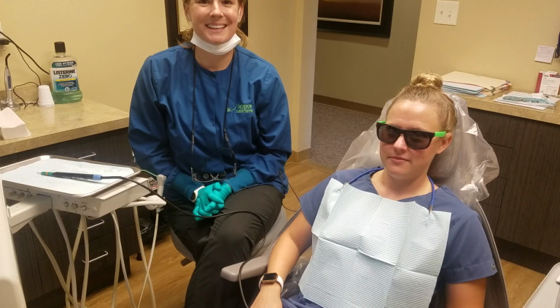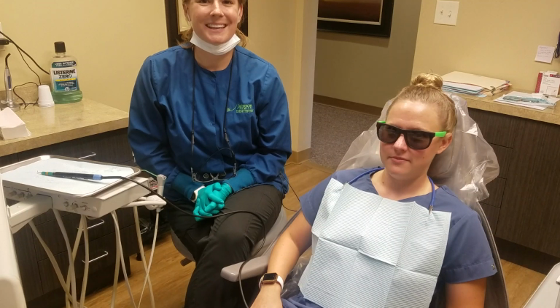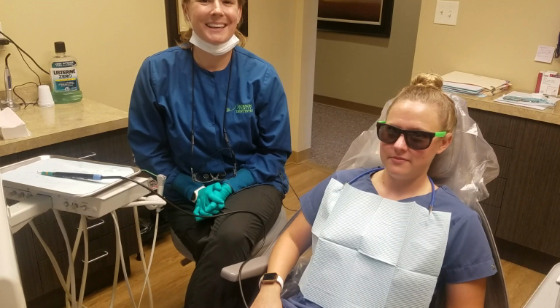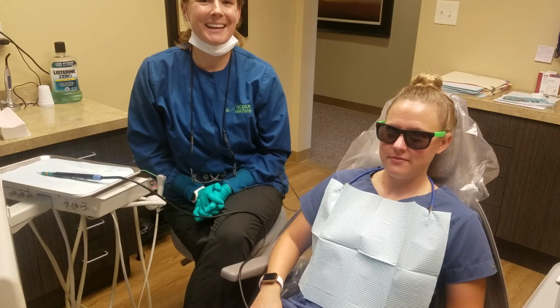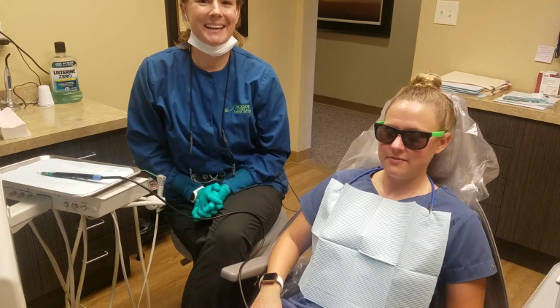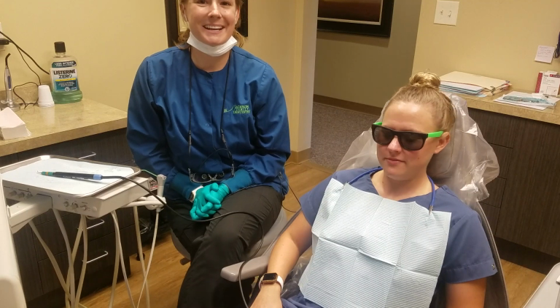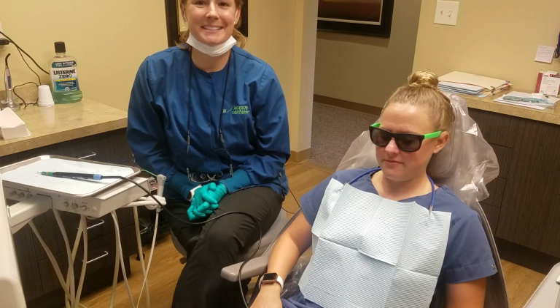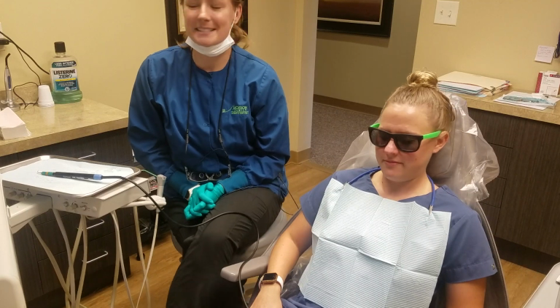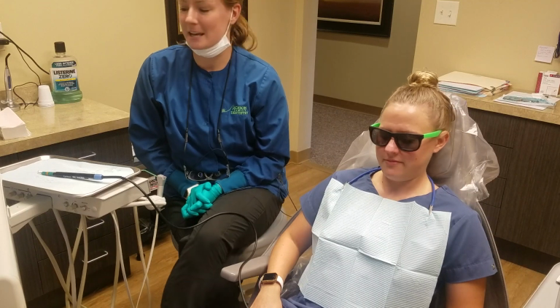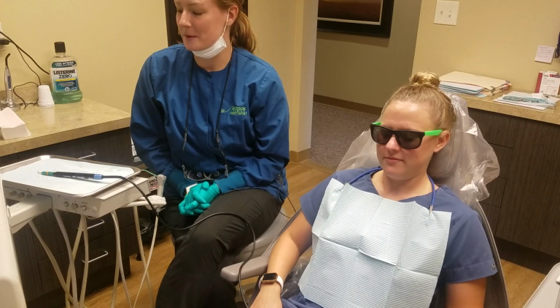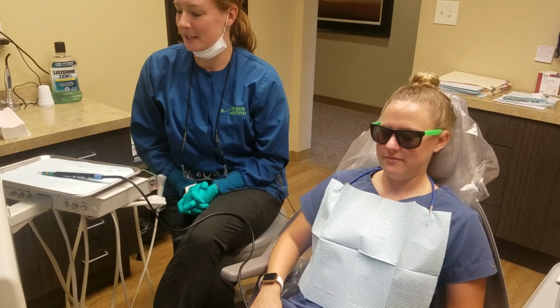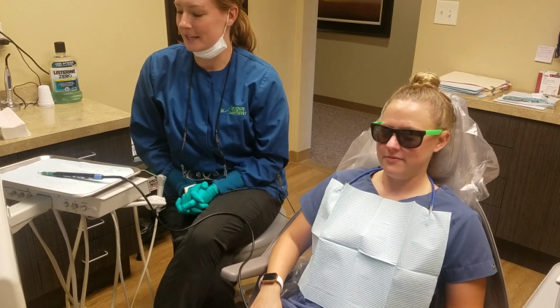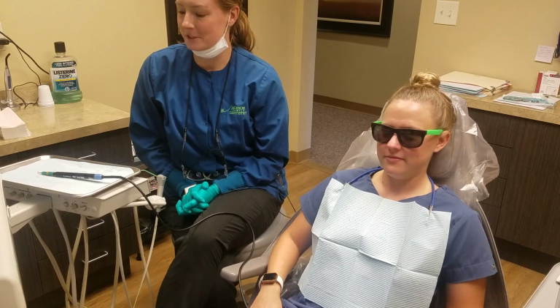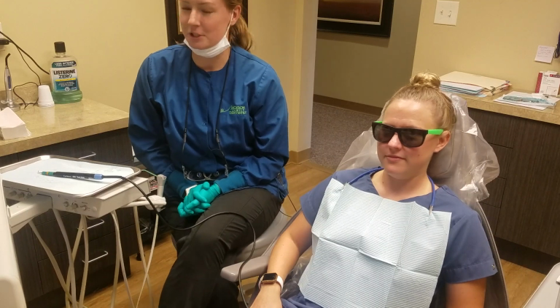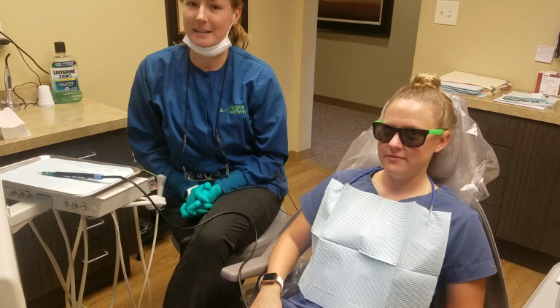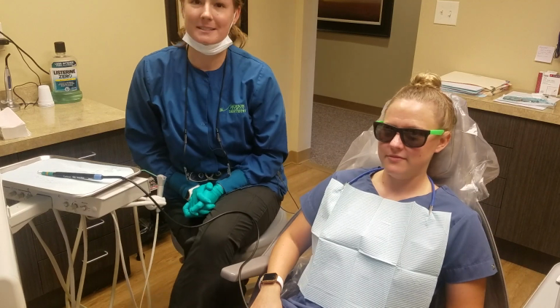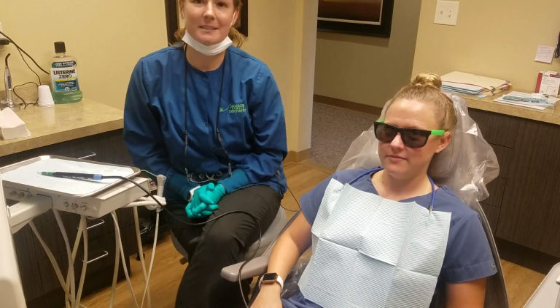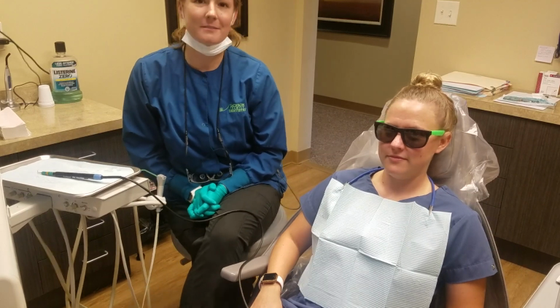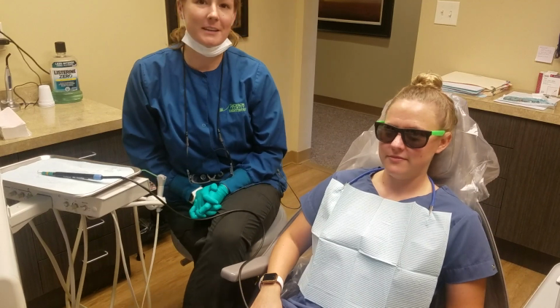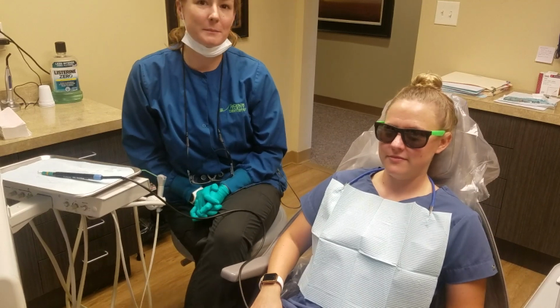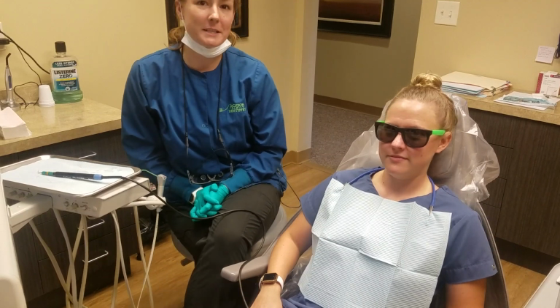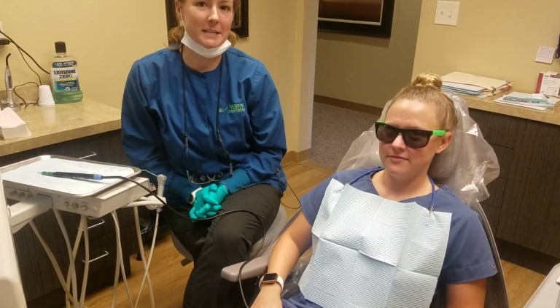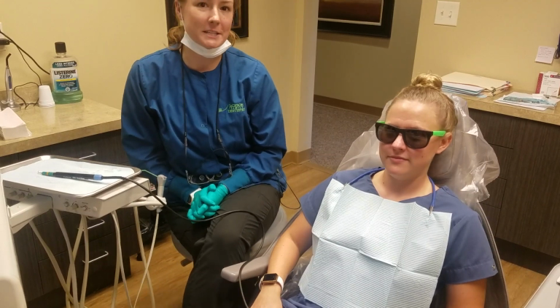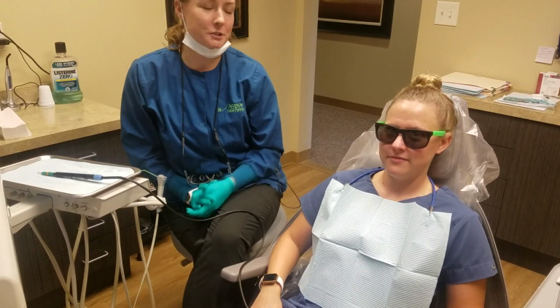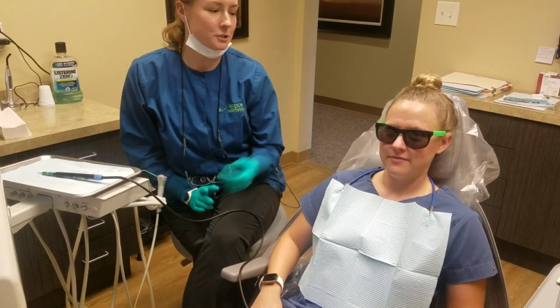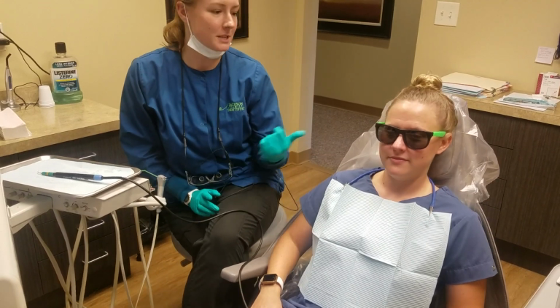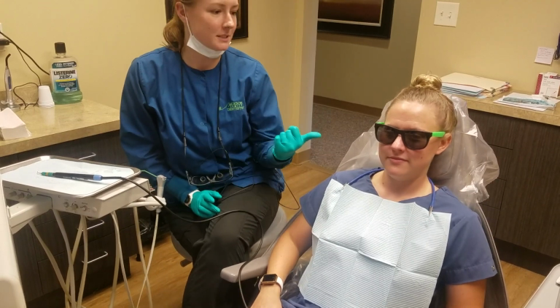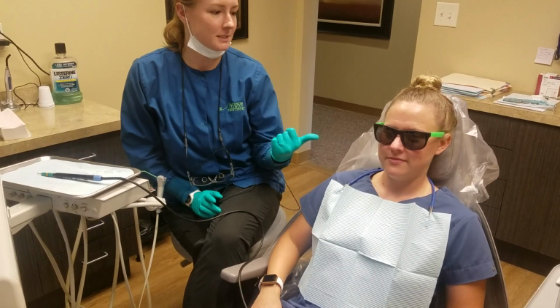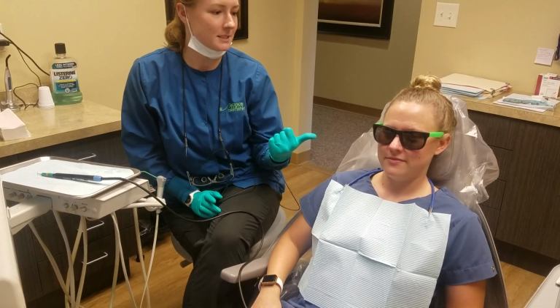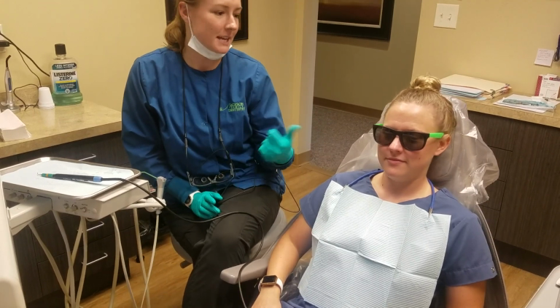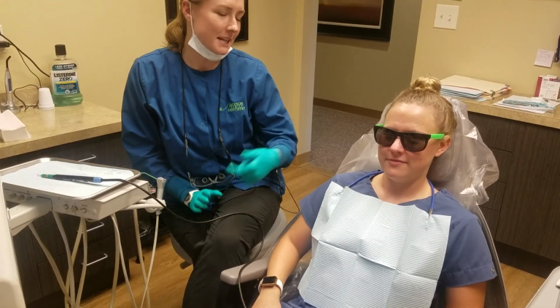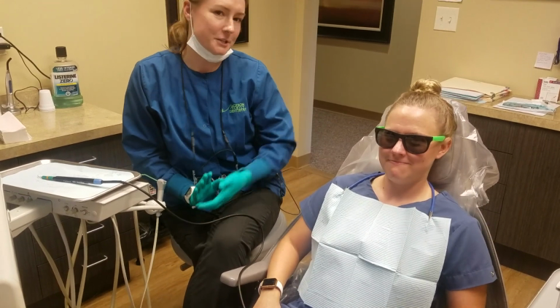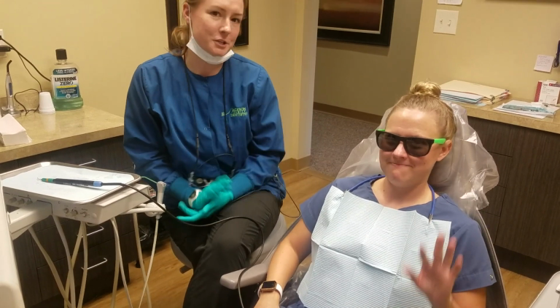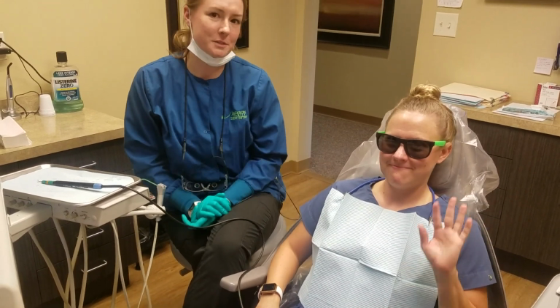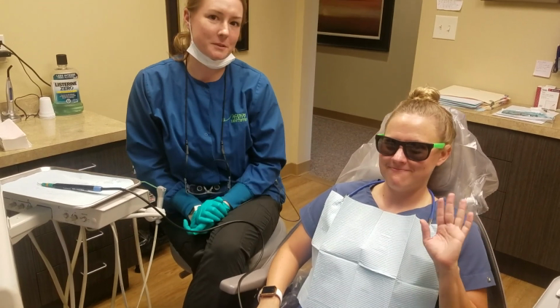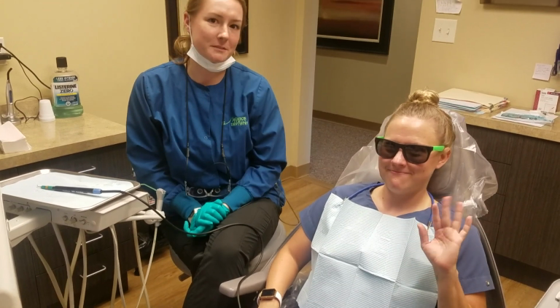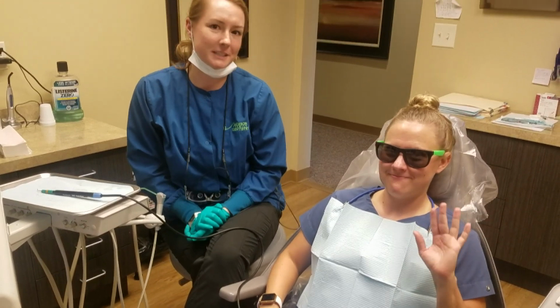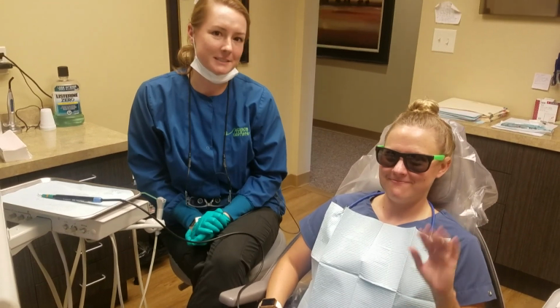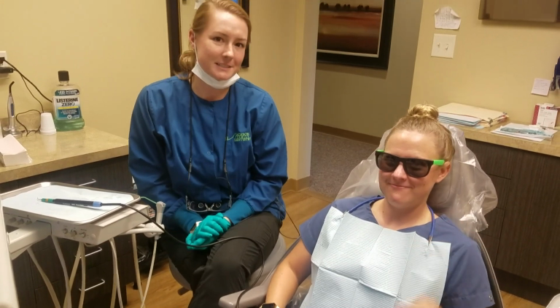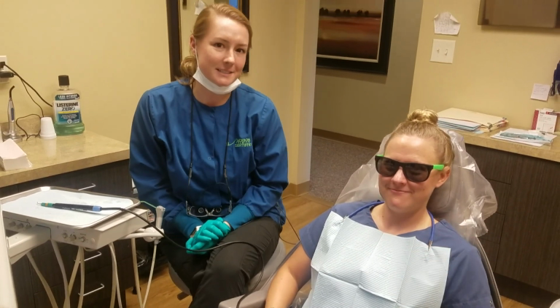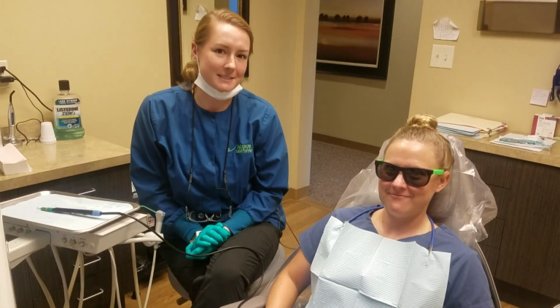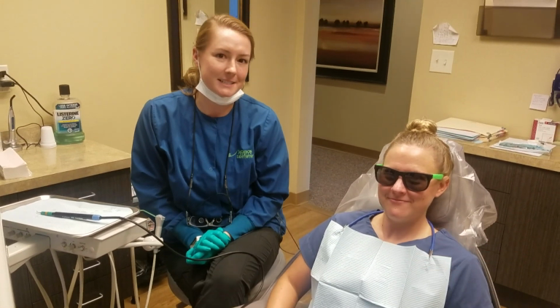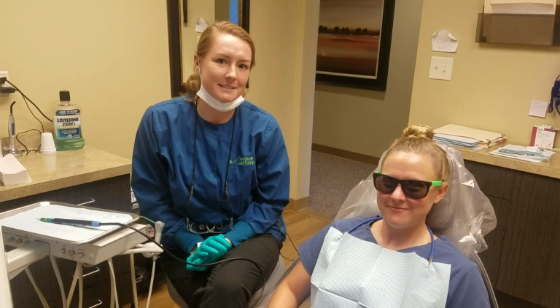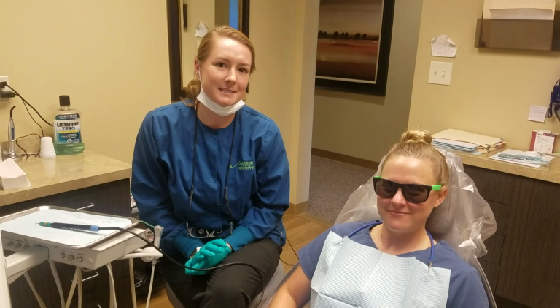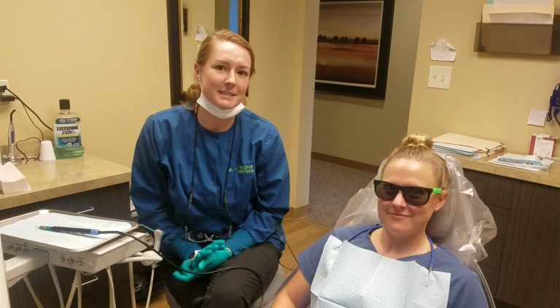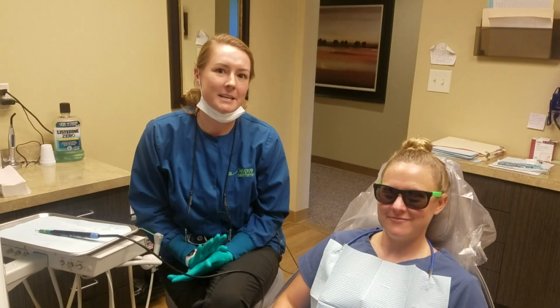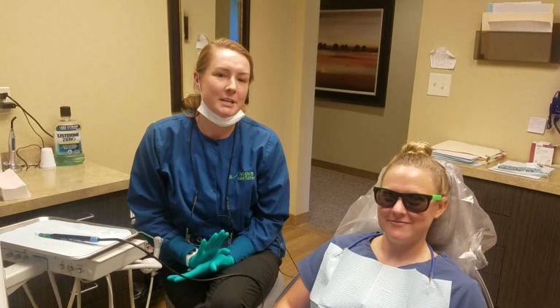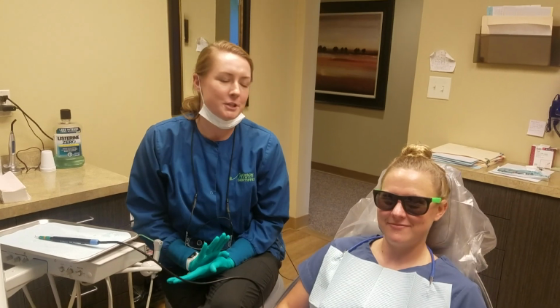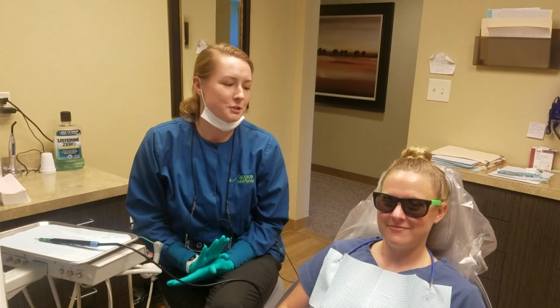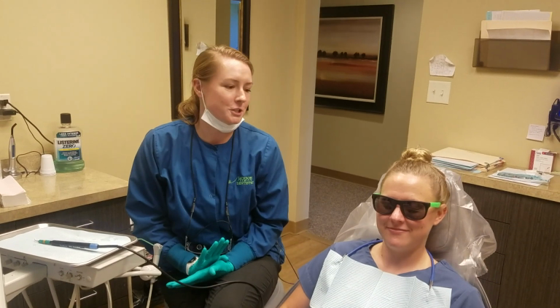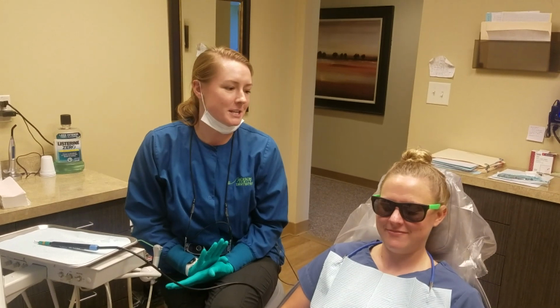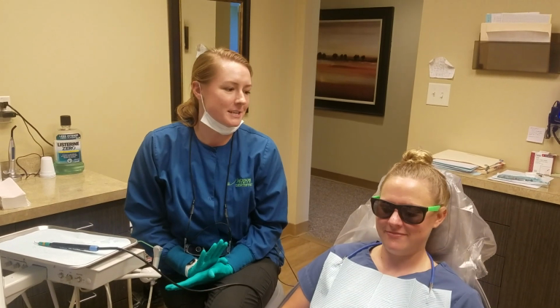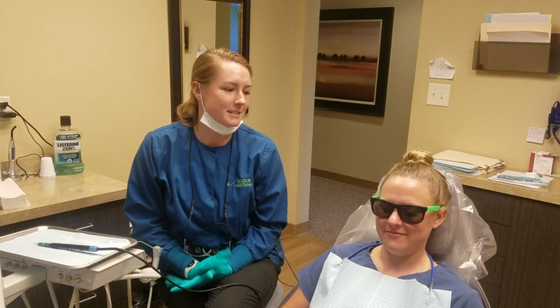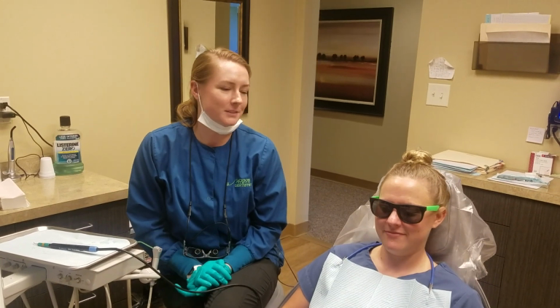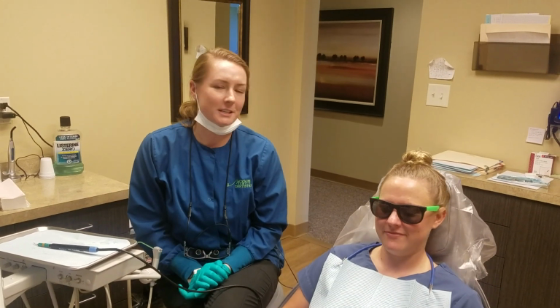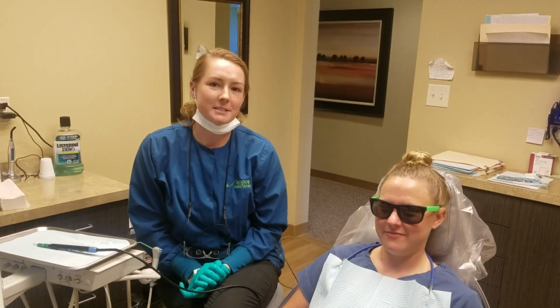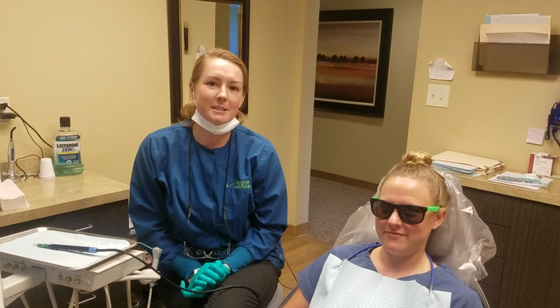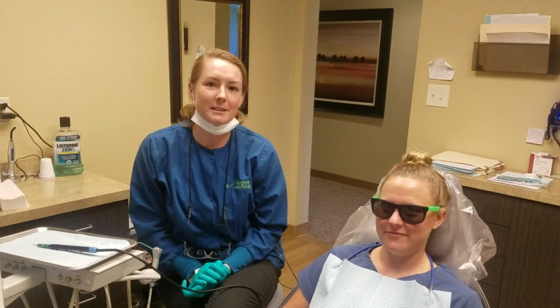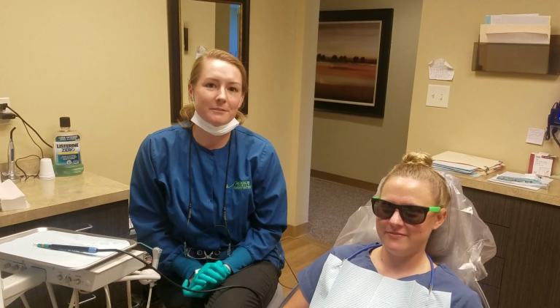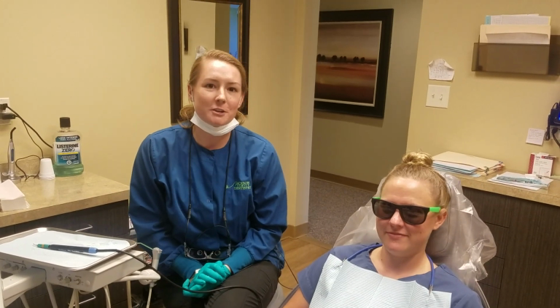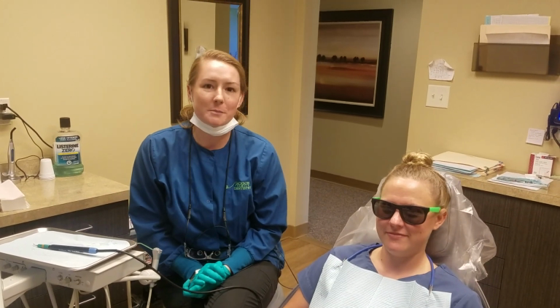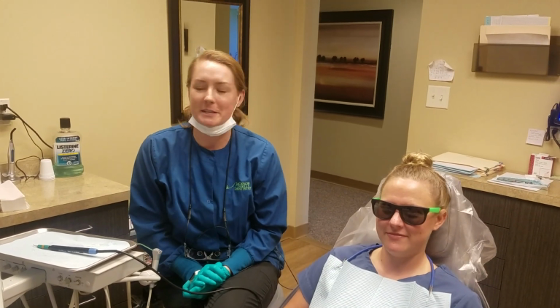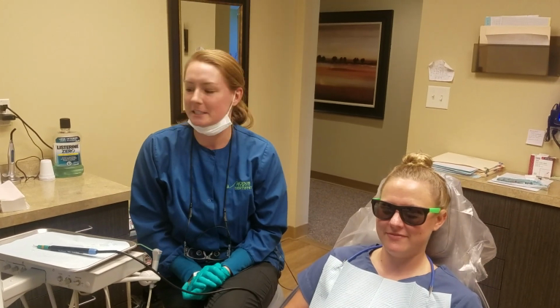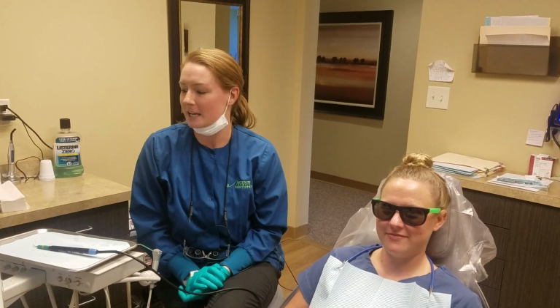Hey guys, I'm Ellie at Jackson Family Dentistry. This is Kelly — she's one of our assistants and she is volunteering for me today.